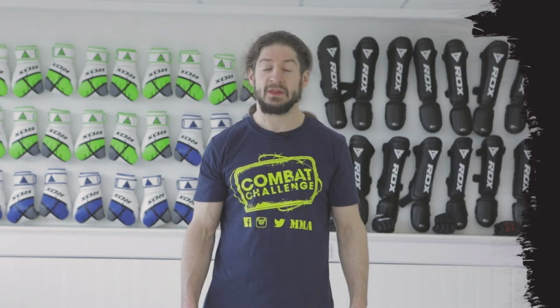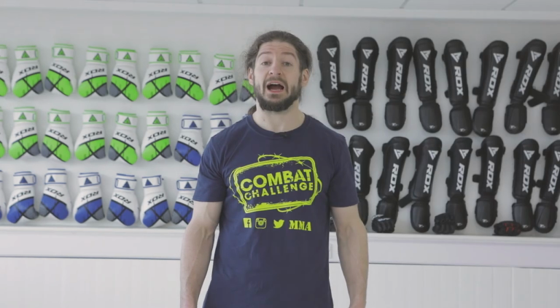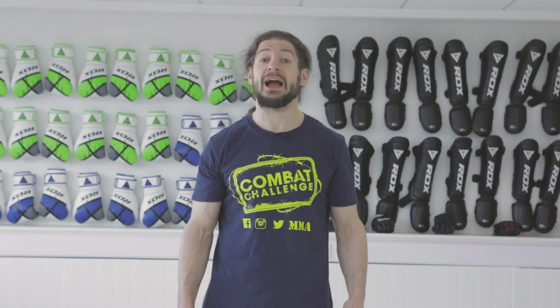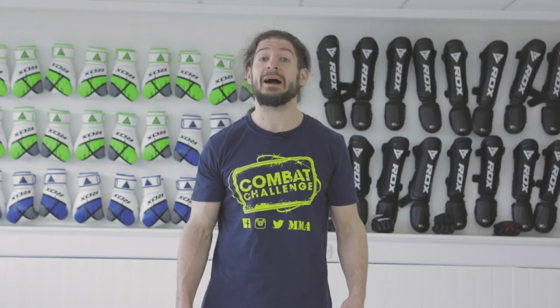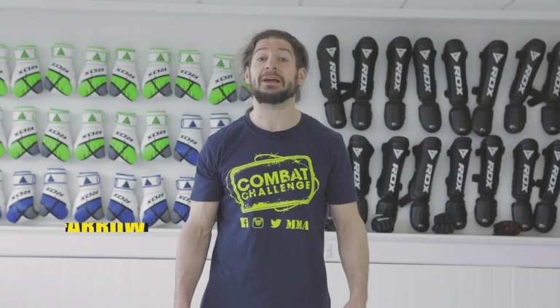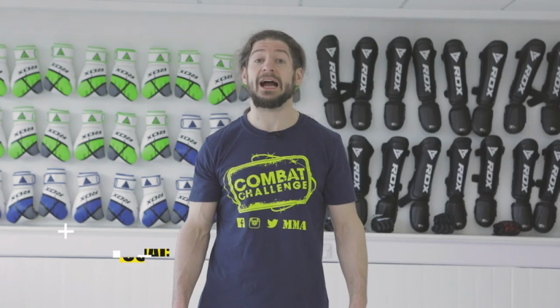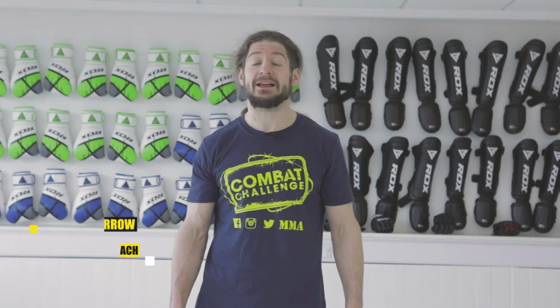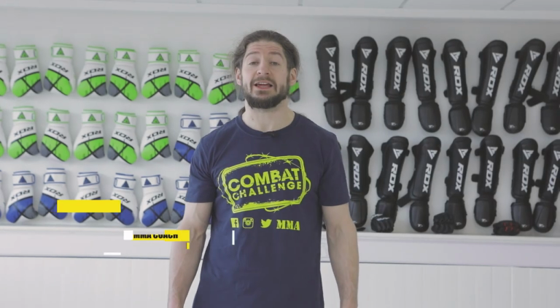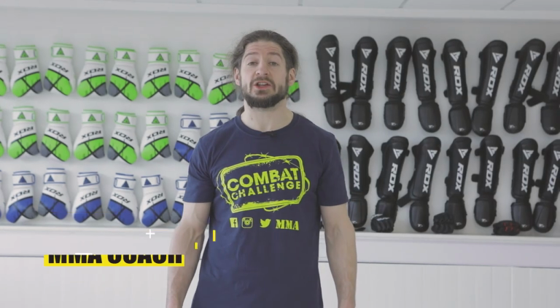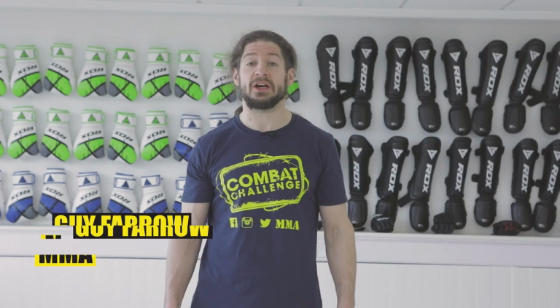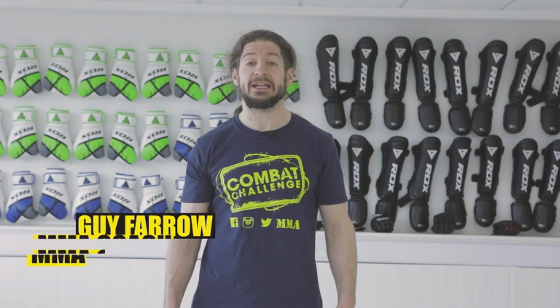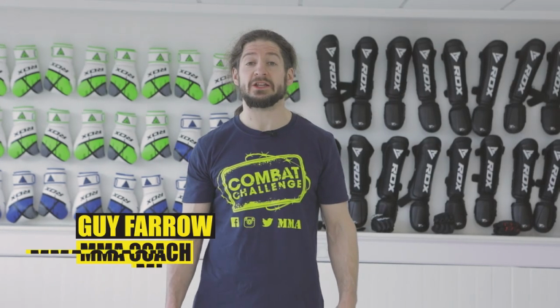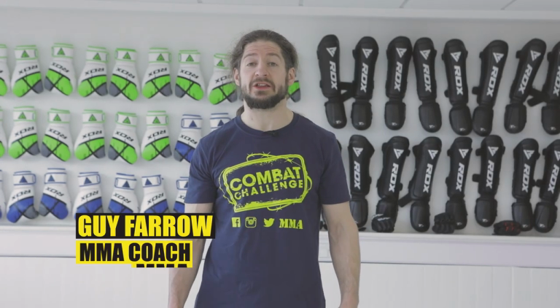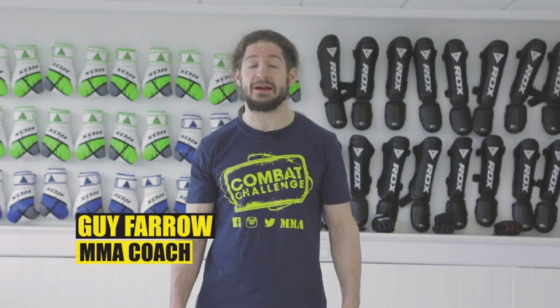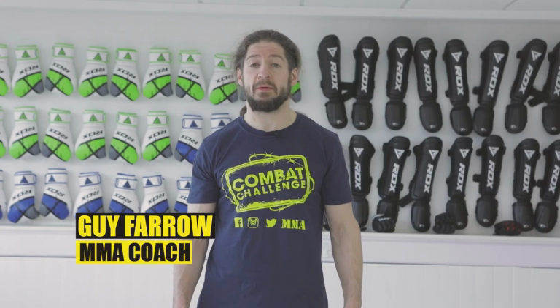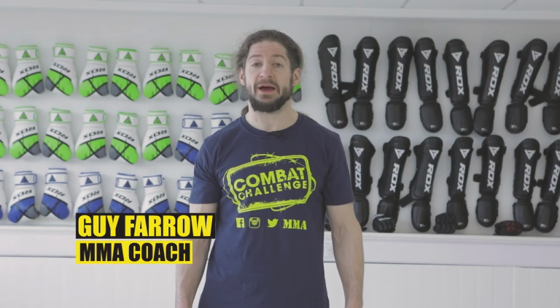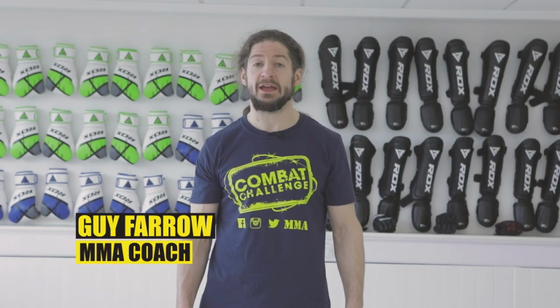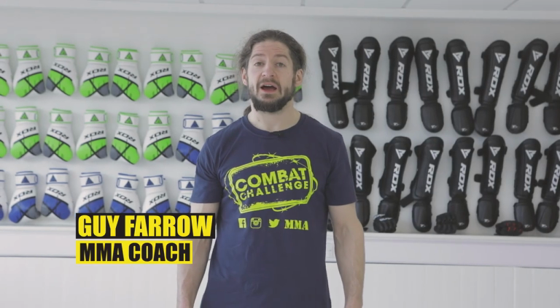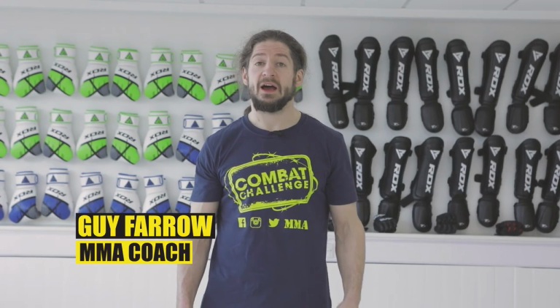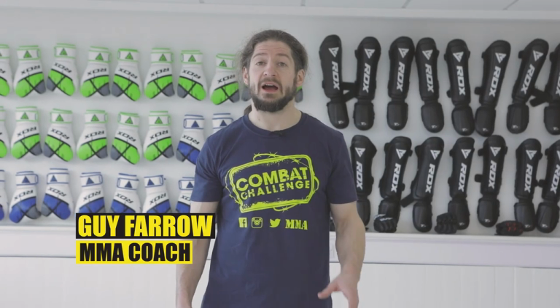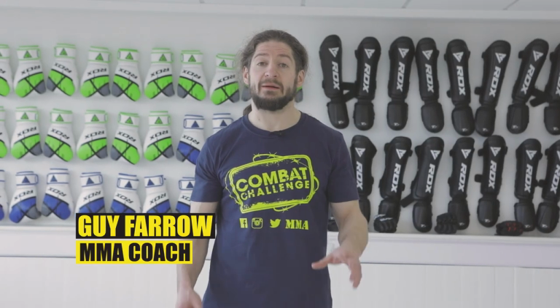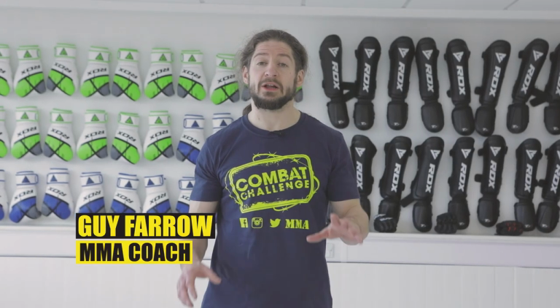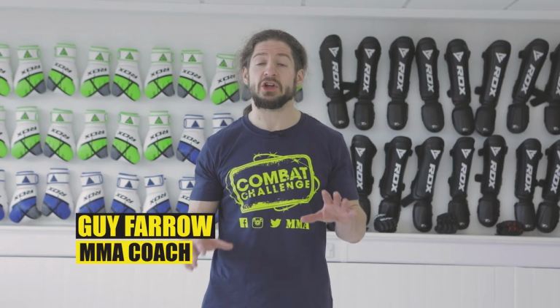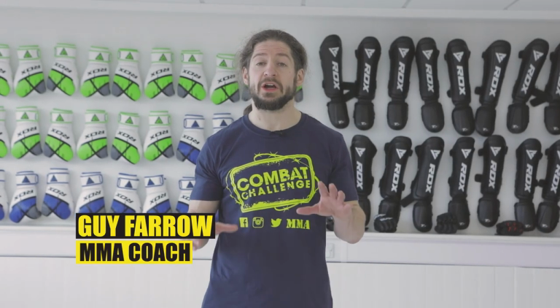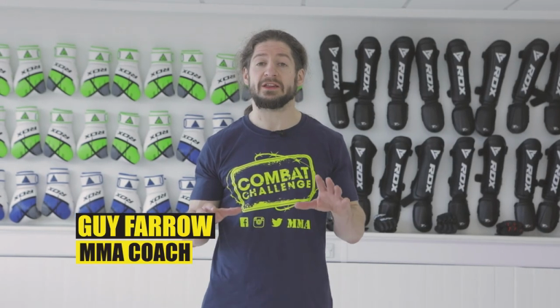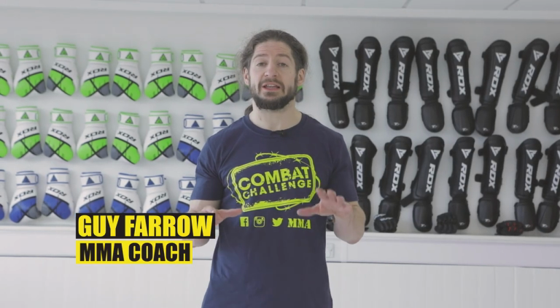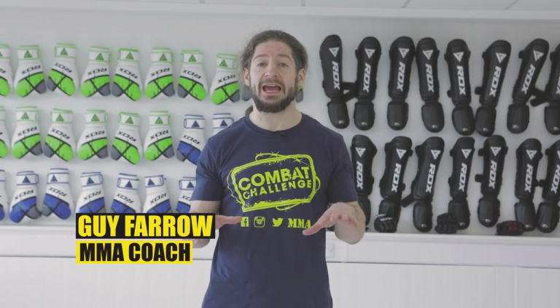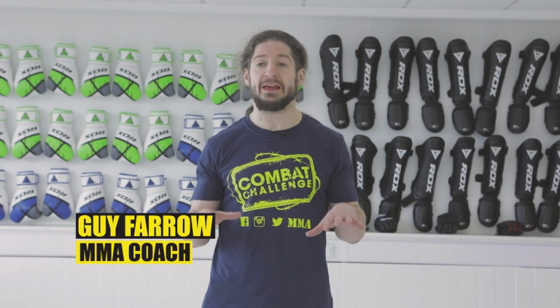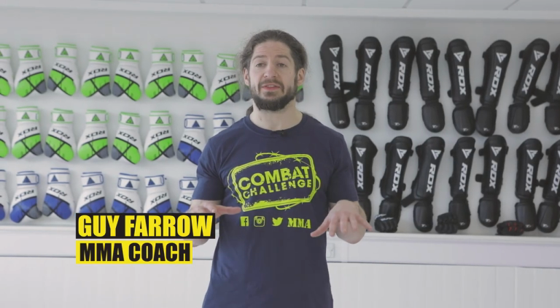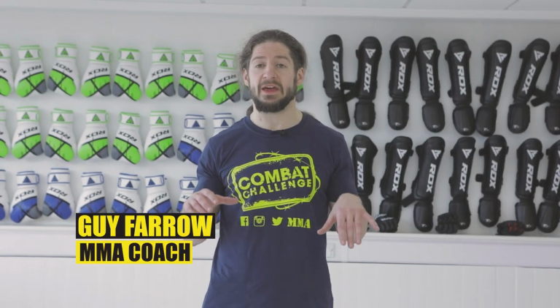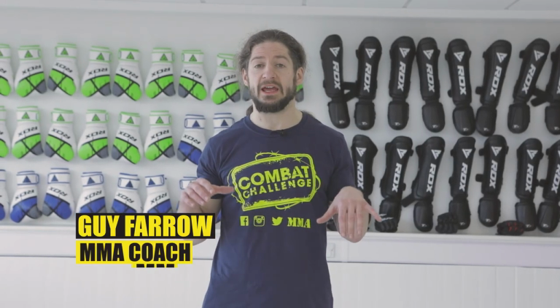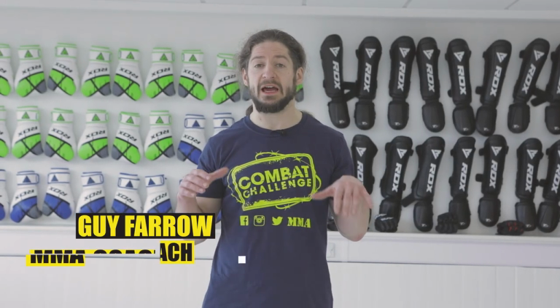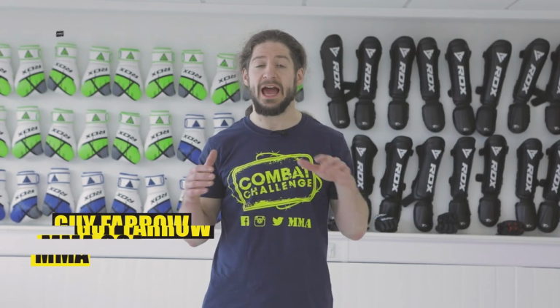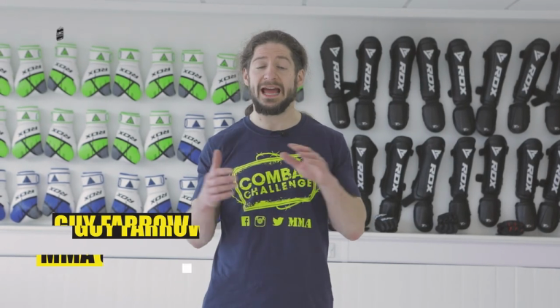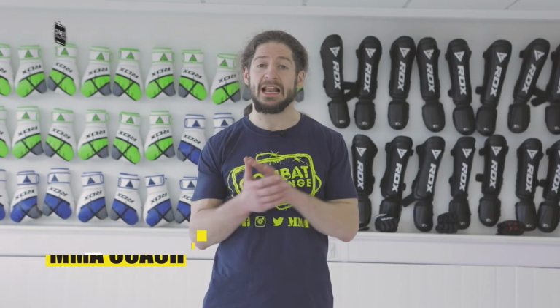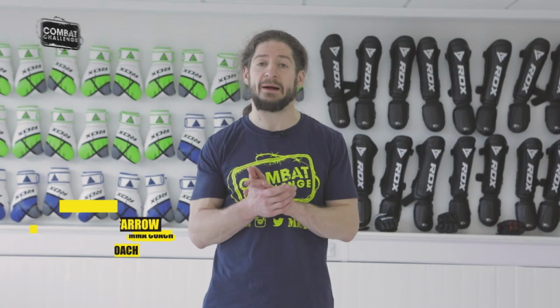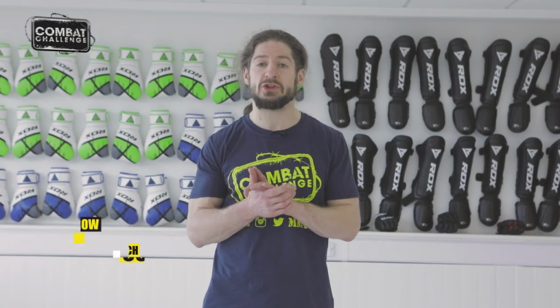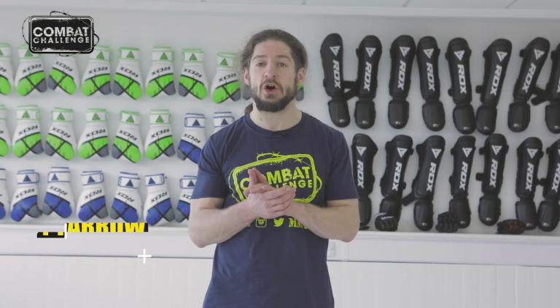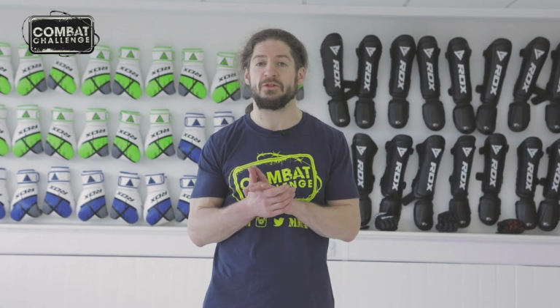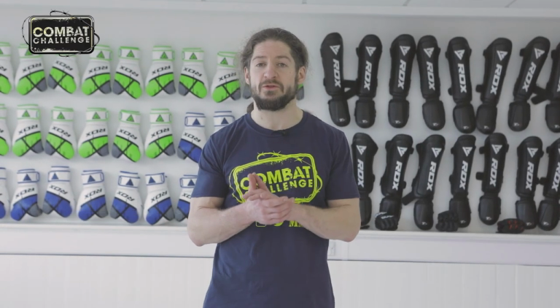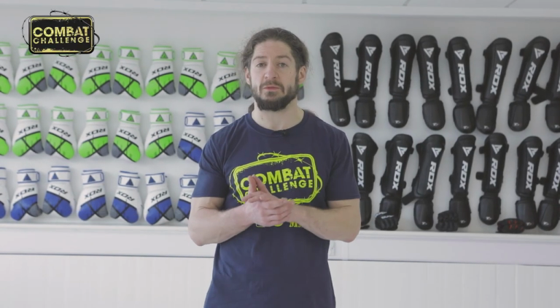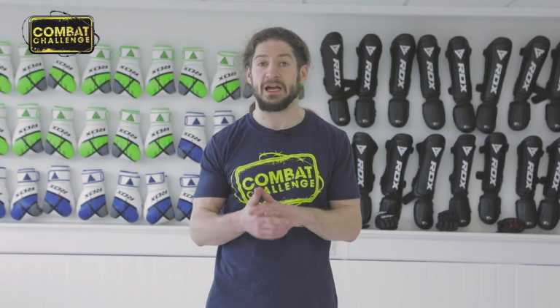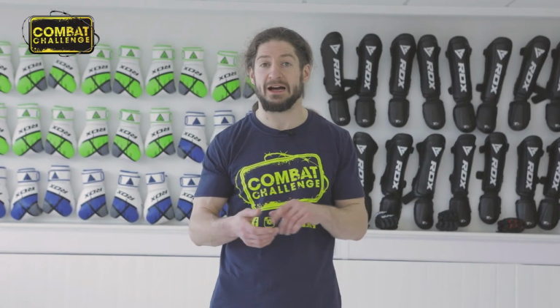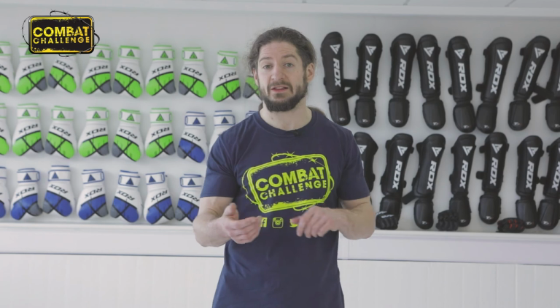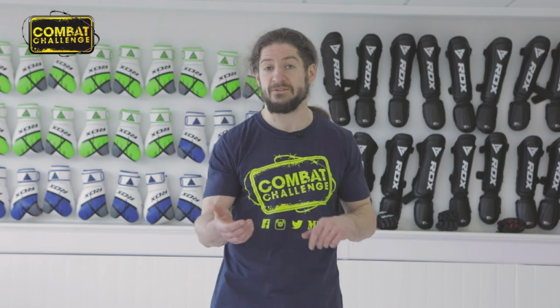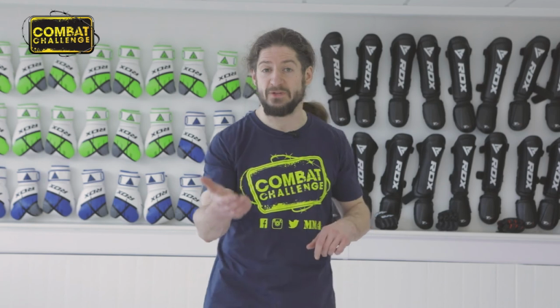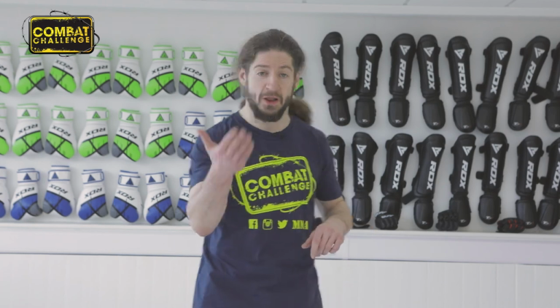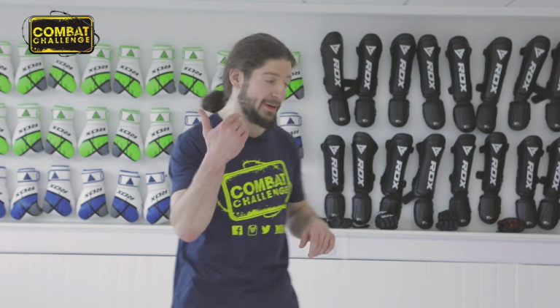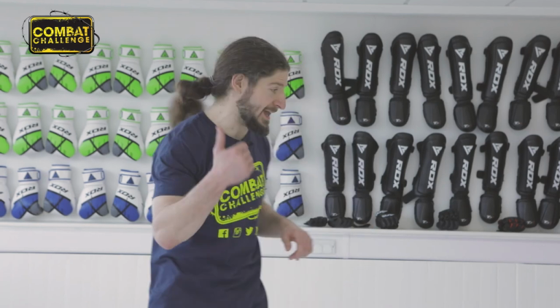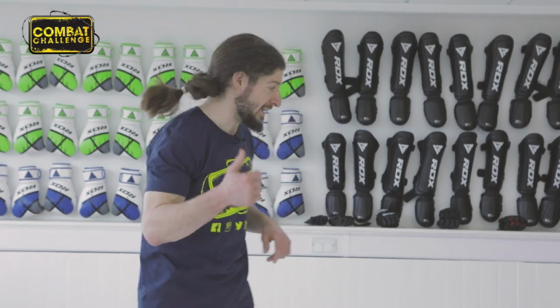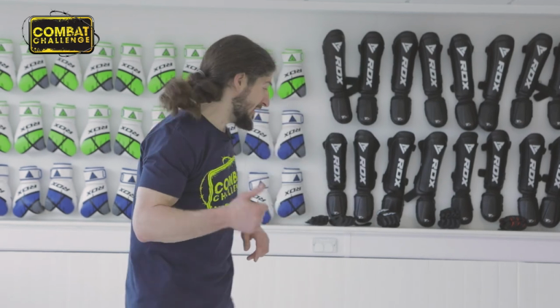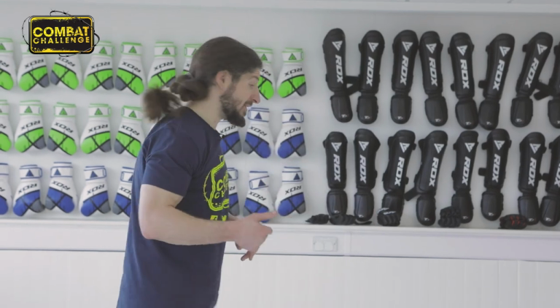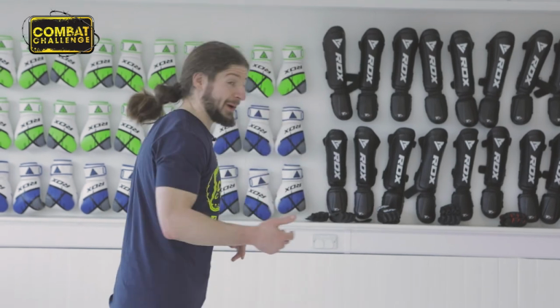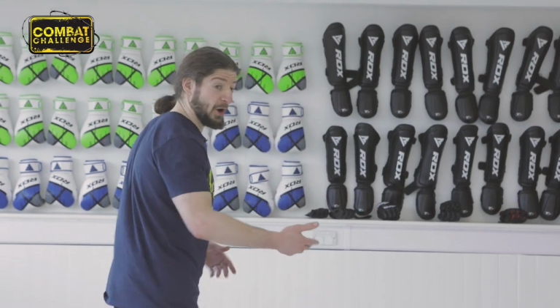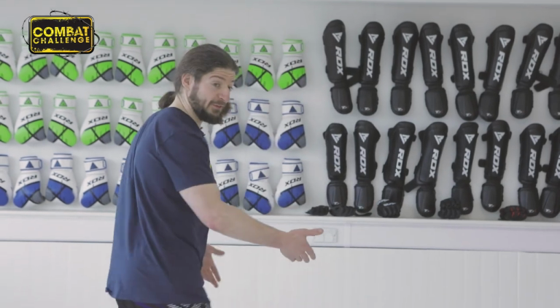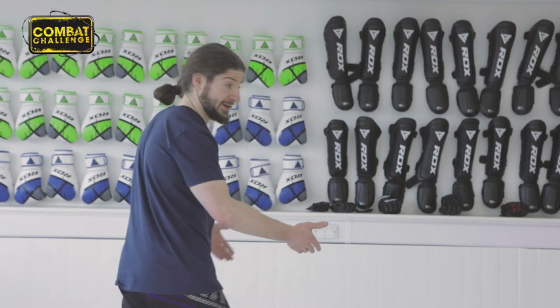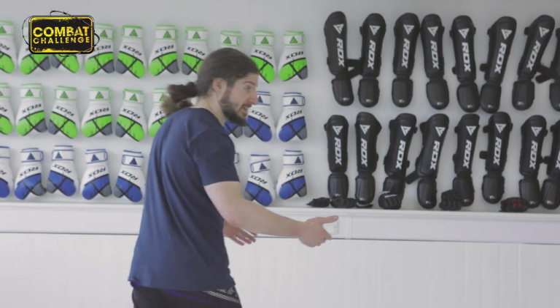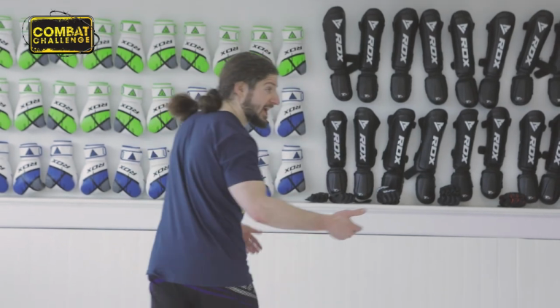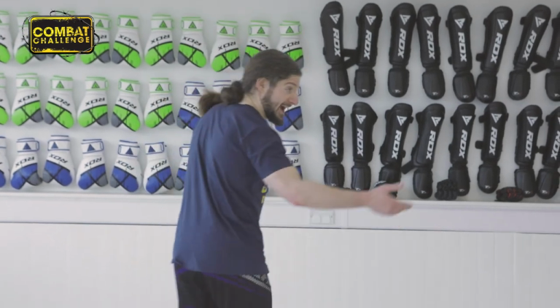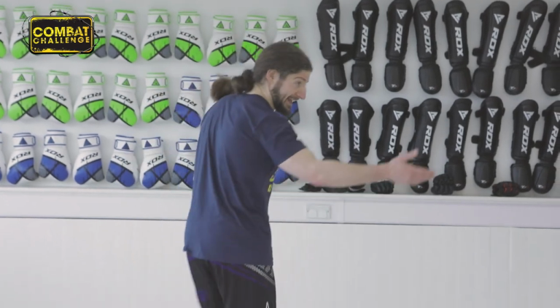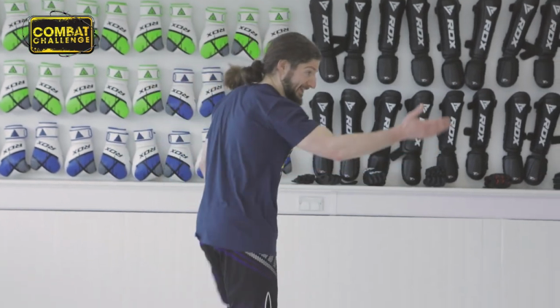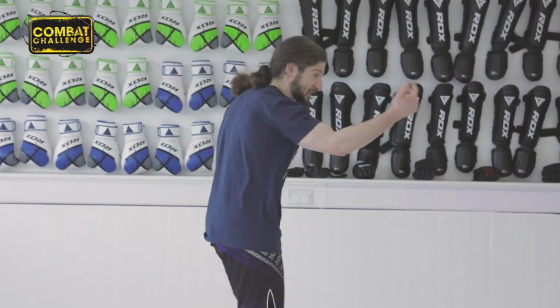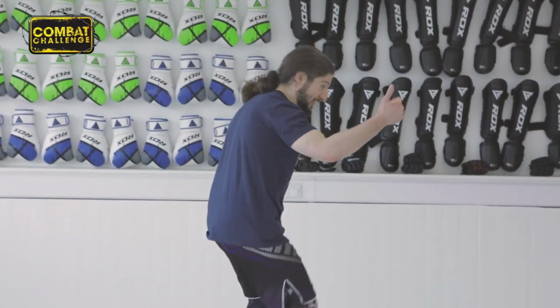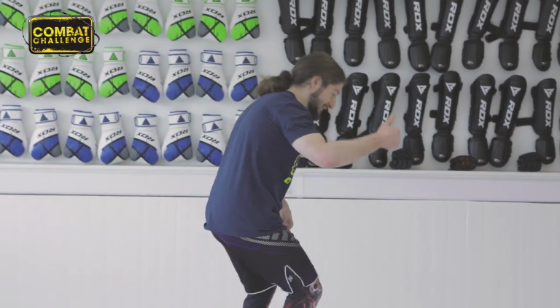Hi, I'm Guy. I teach at the Legion's MMA. I'm going to show you today the head and arm choke from guard. Follow me to my office and I'll show you.